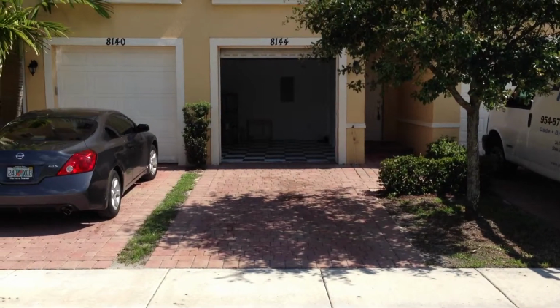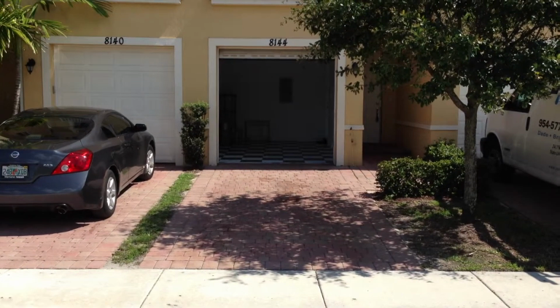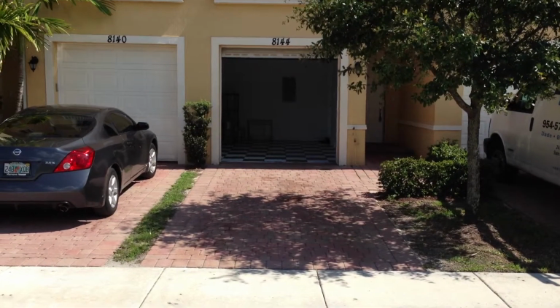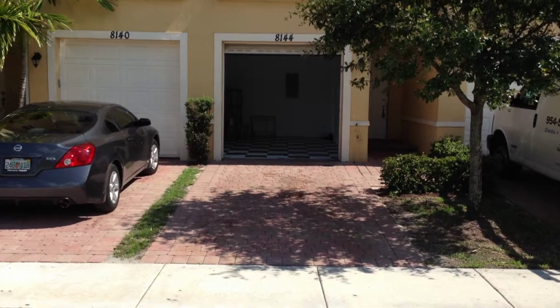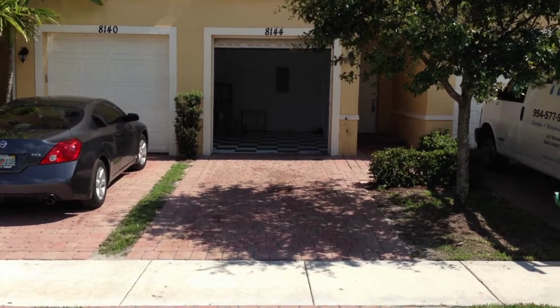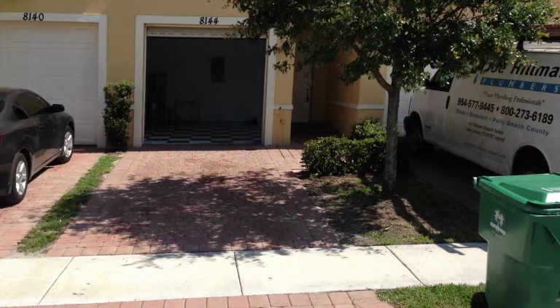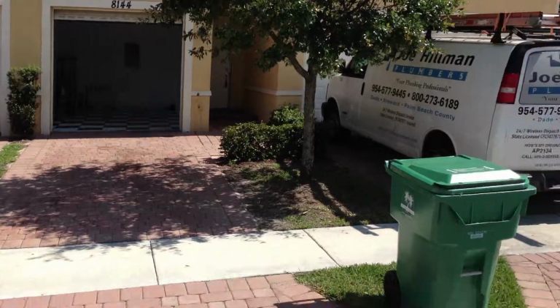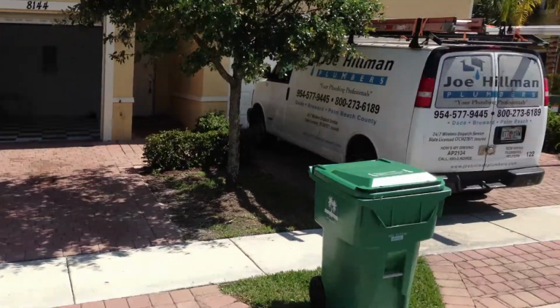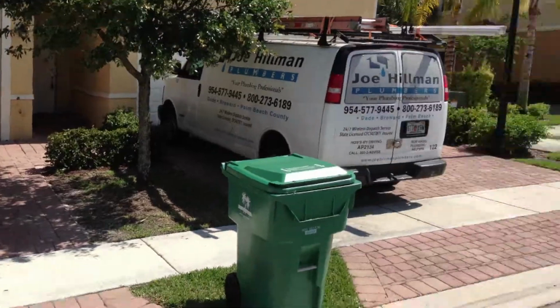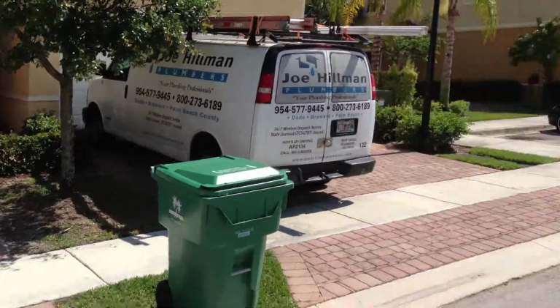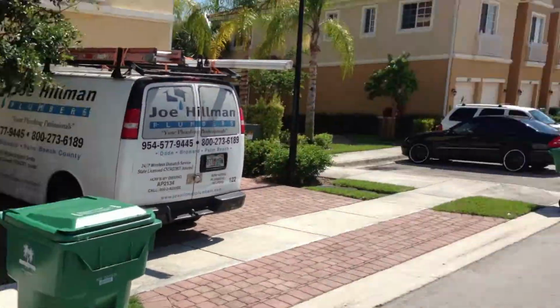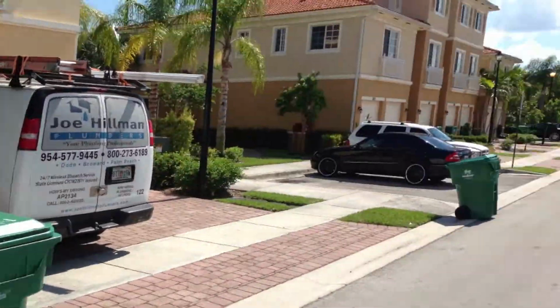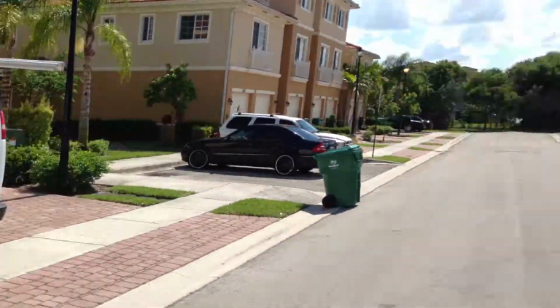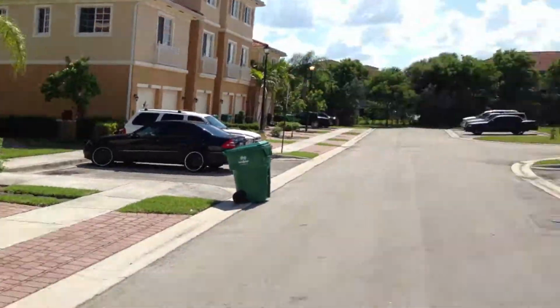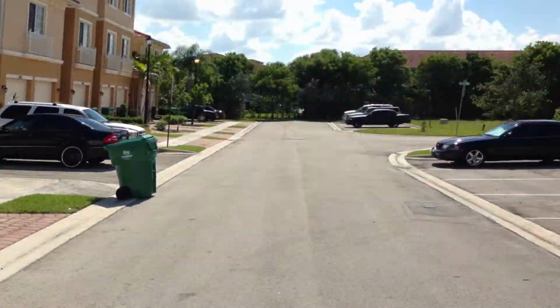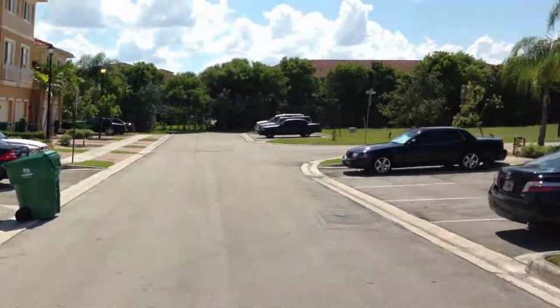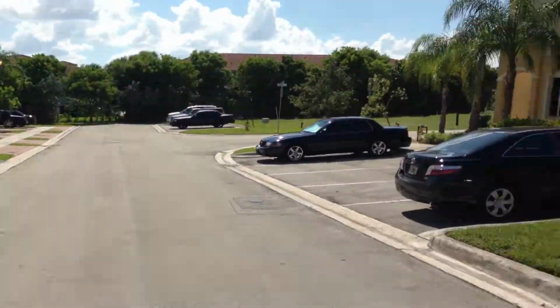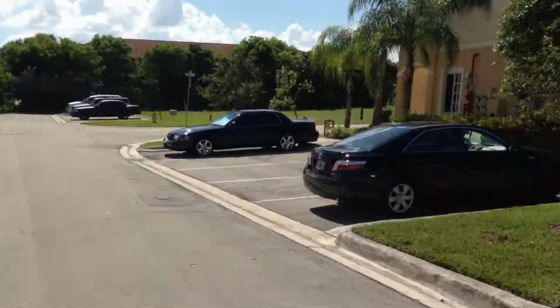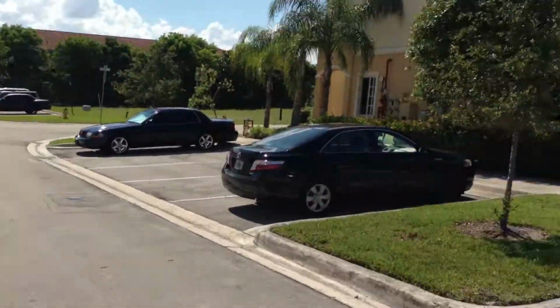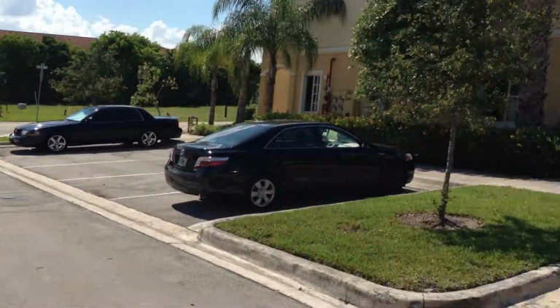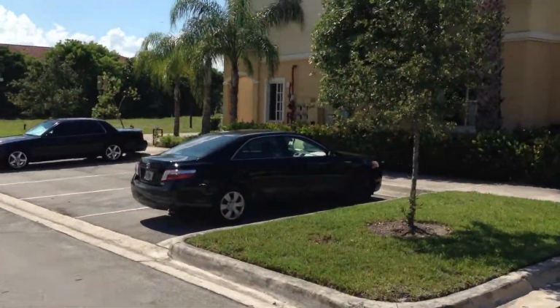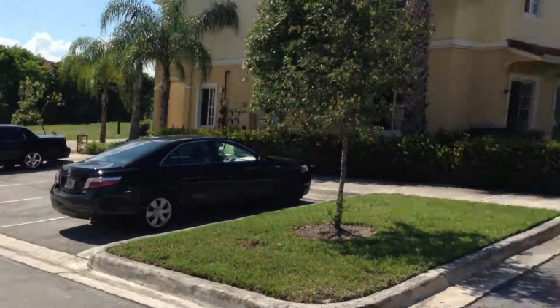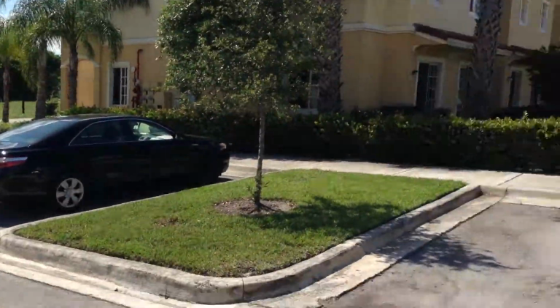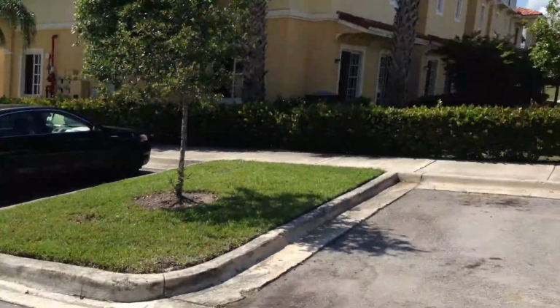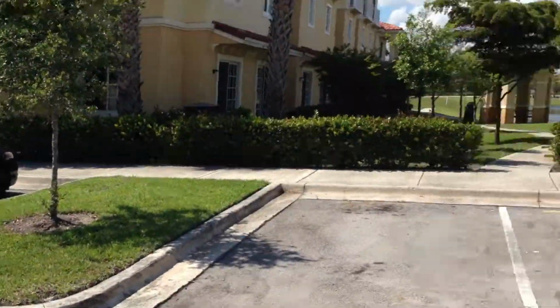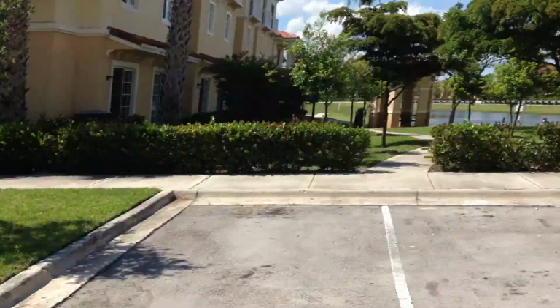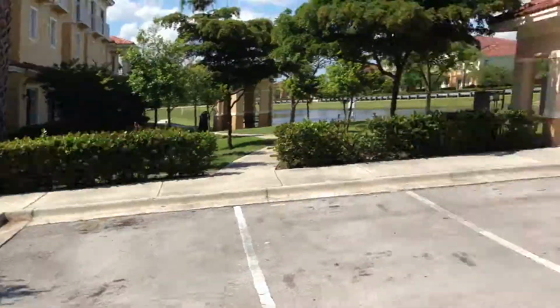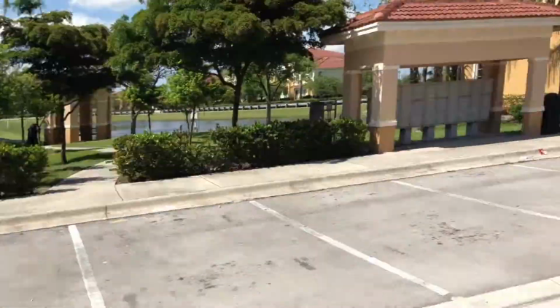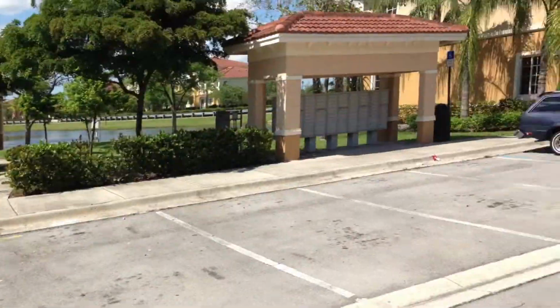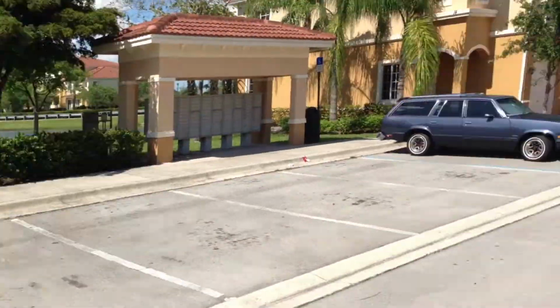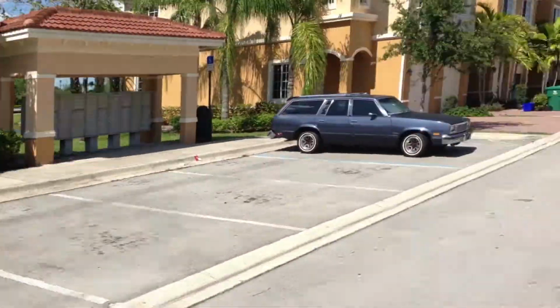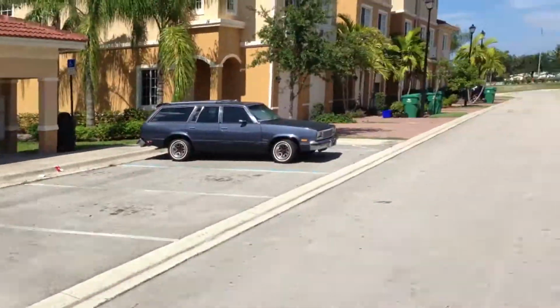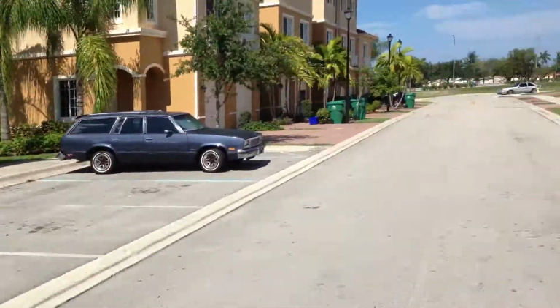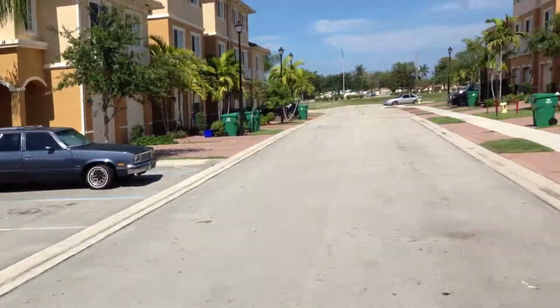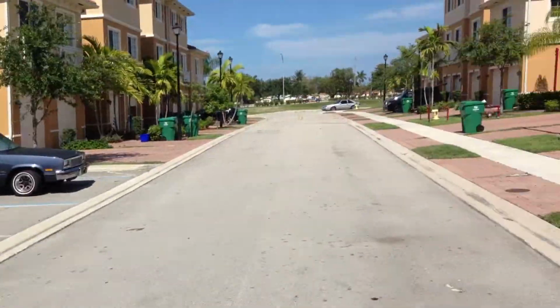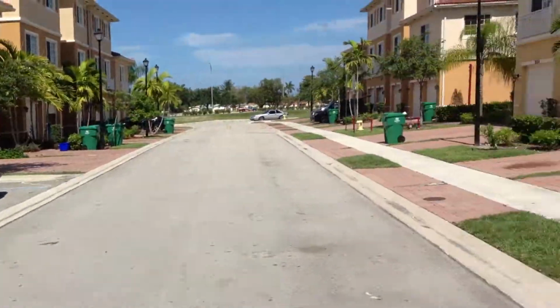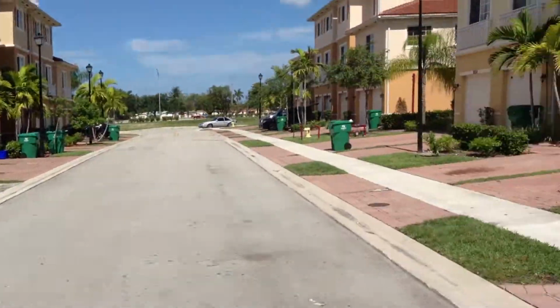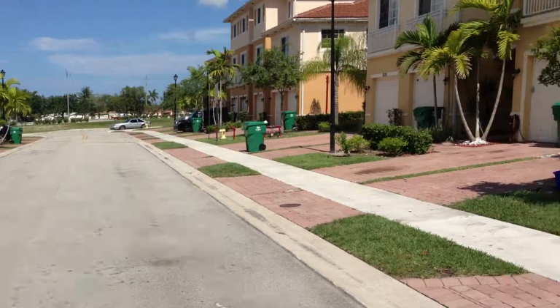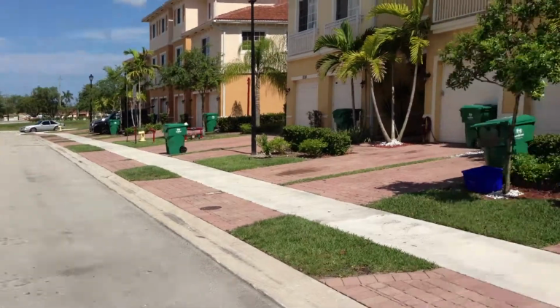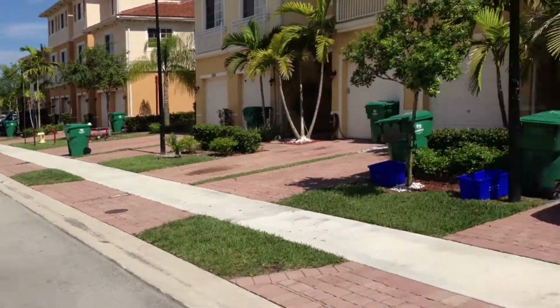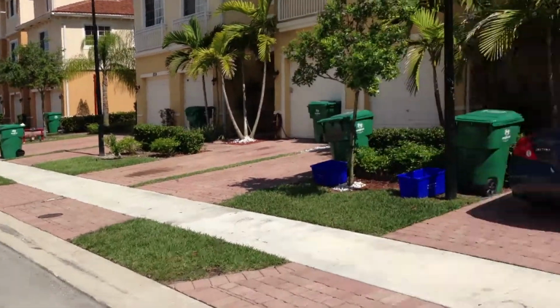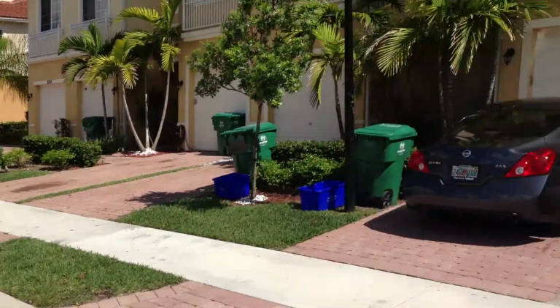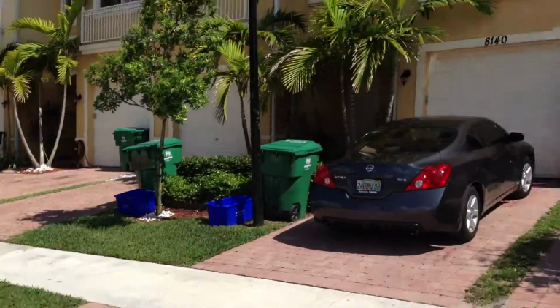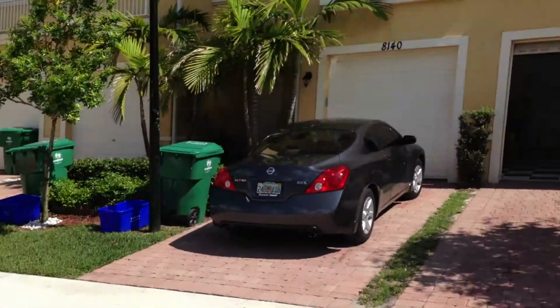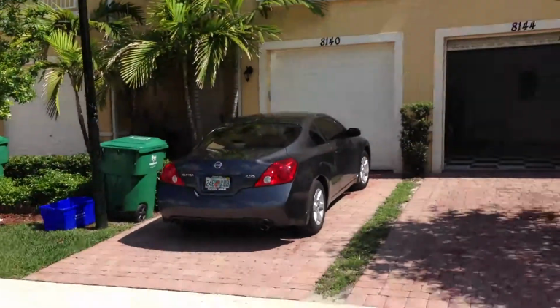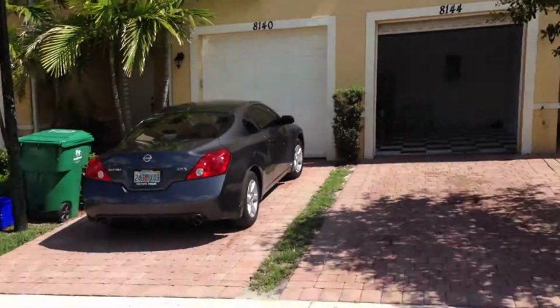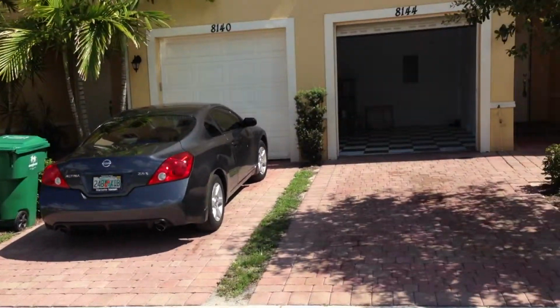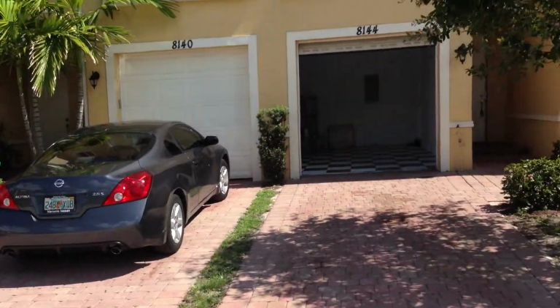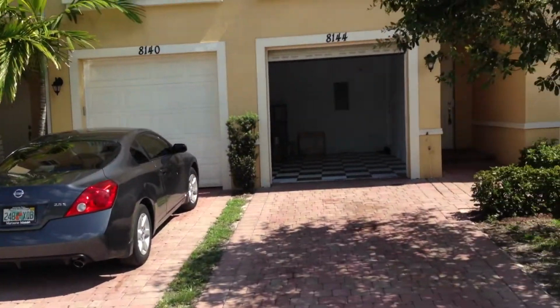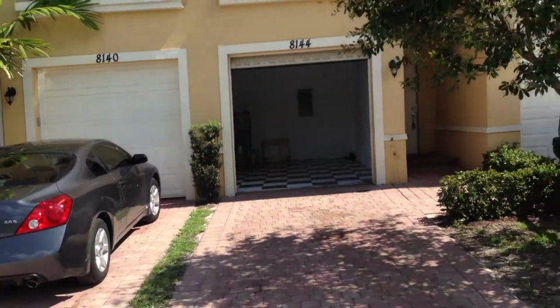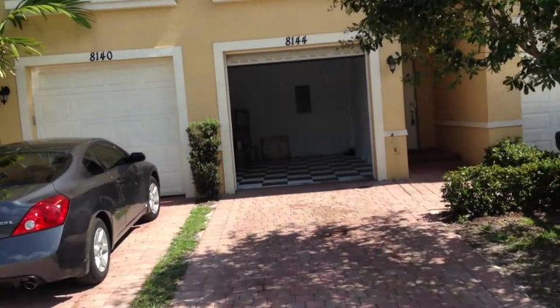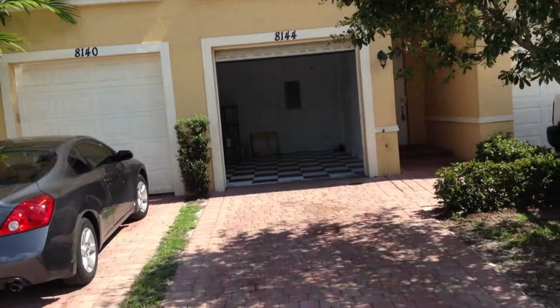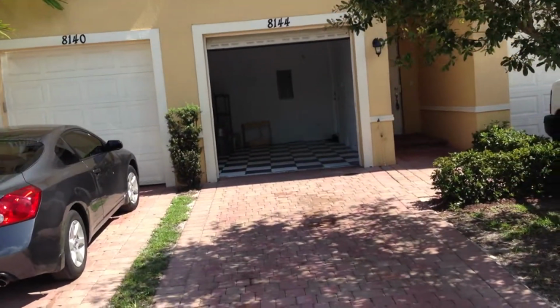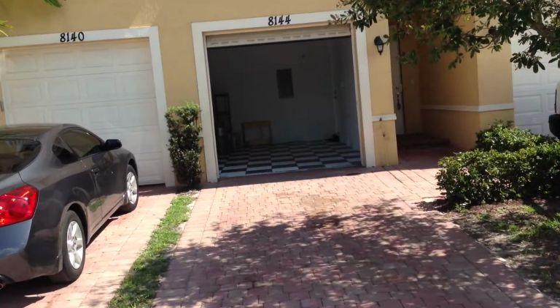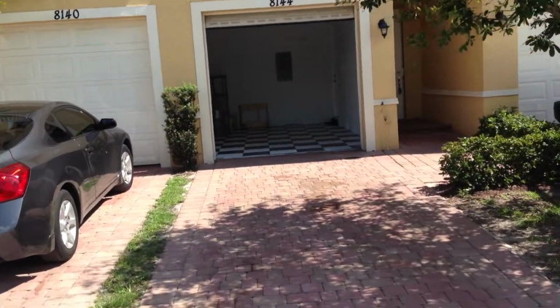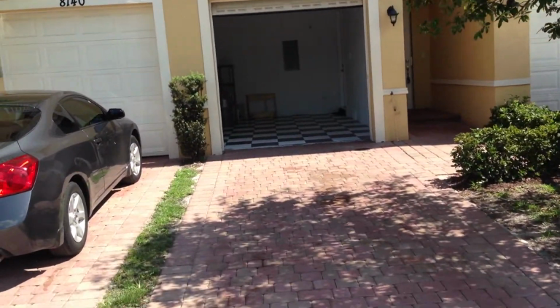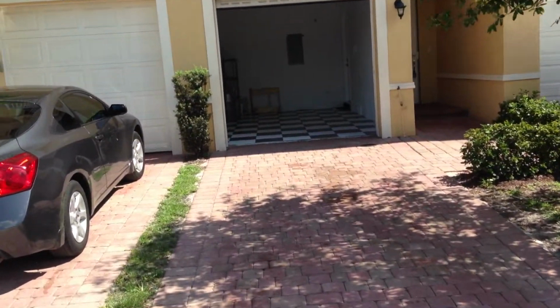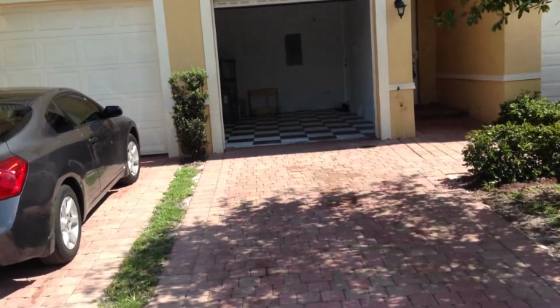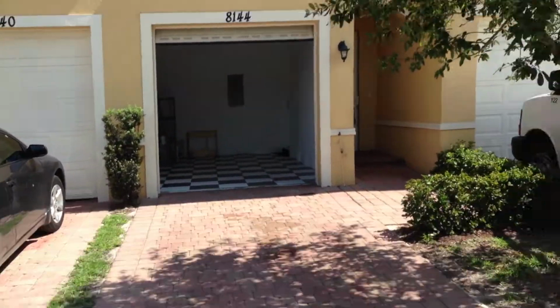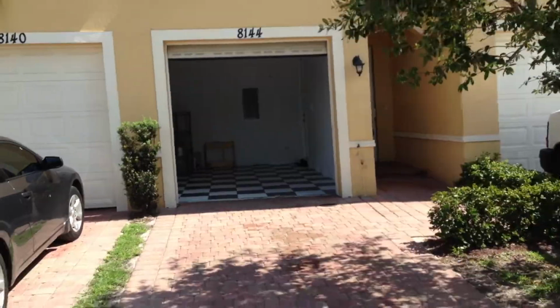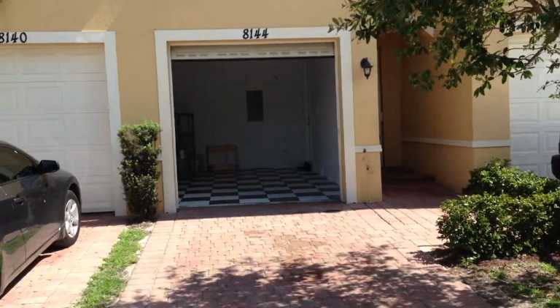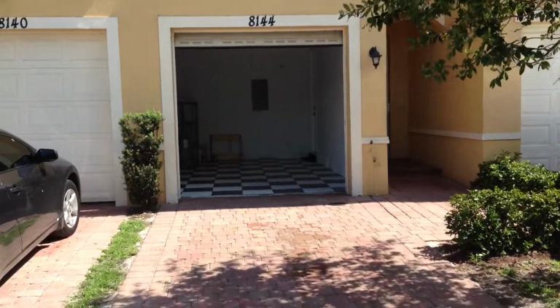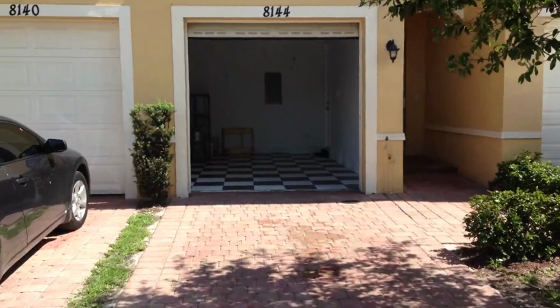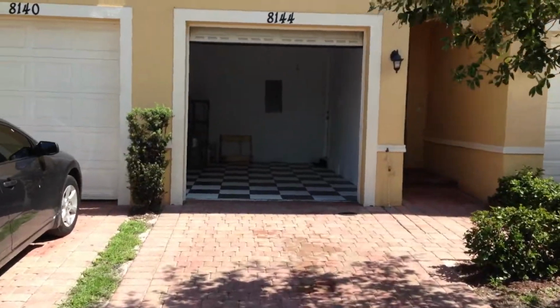This is 8144 SW 29th Street. It's in the Calabria Condominium Complex.